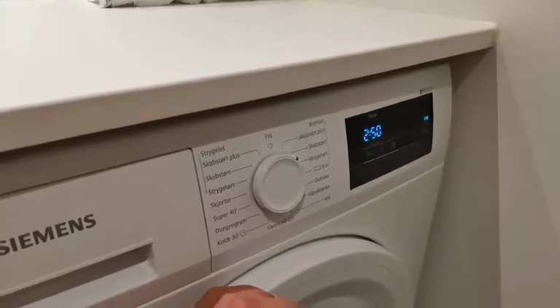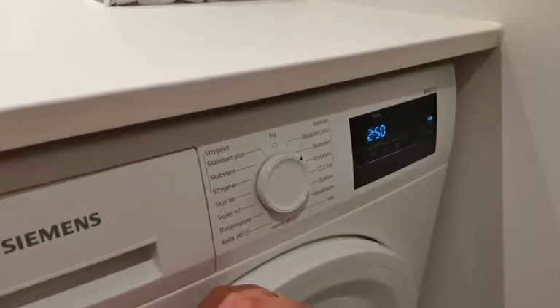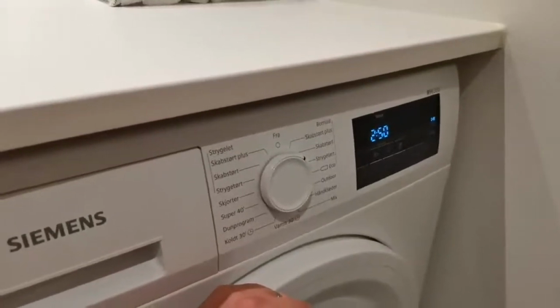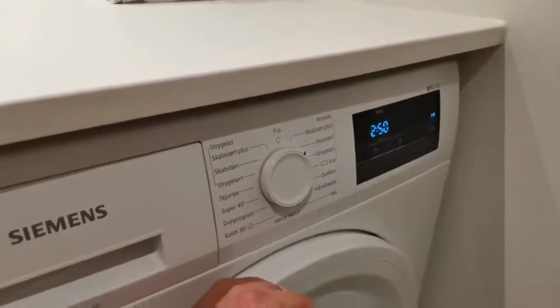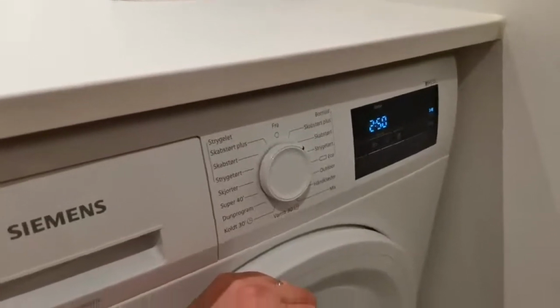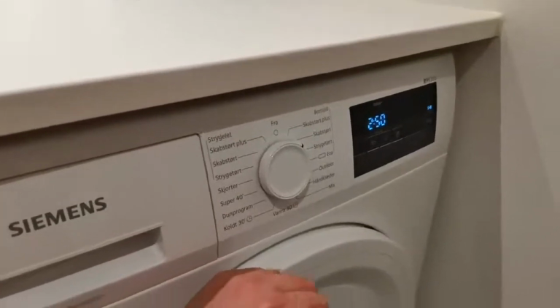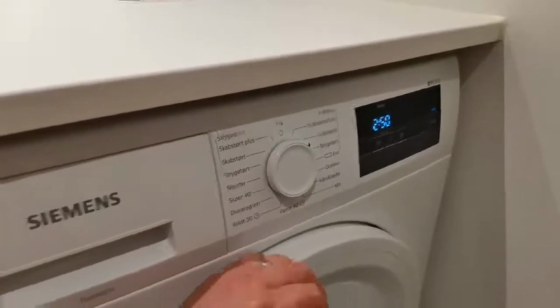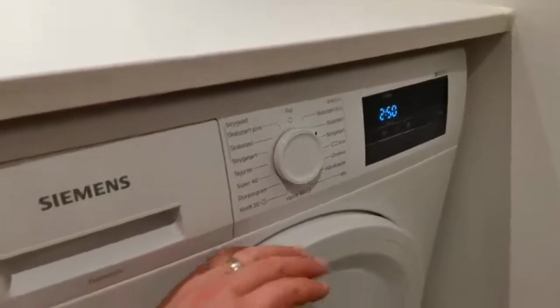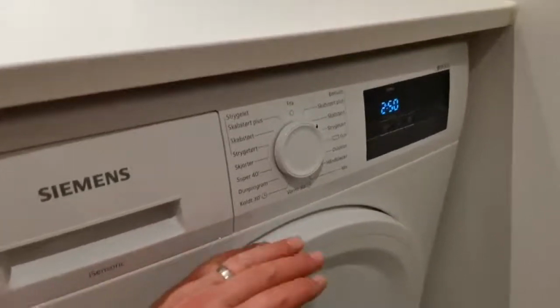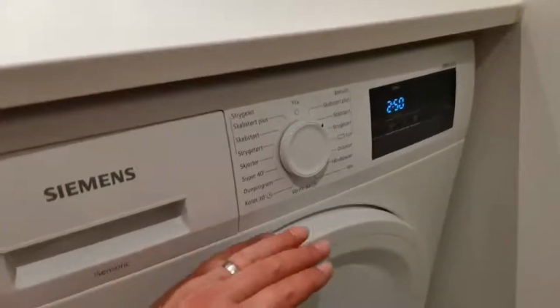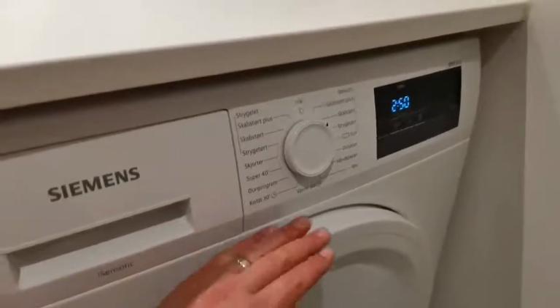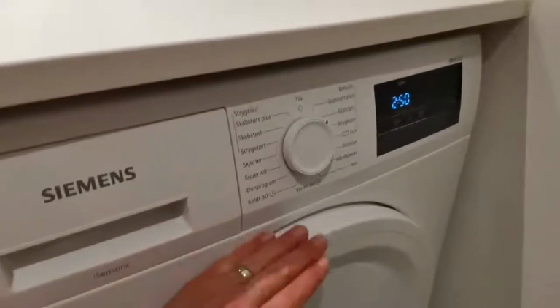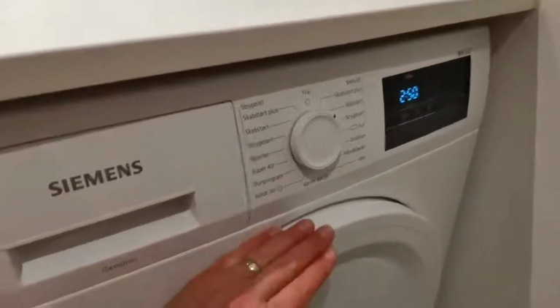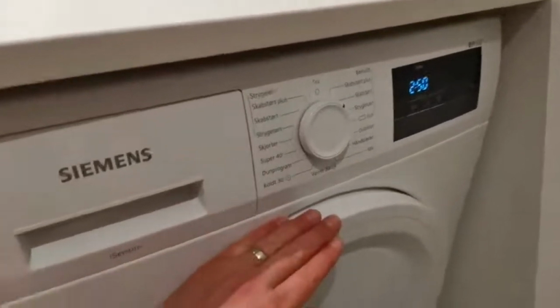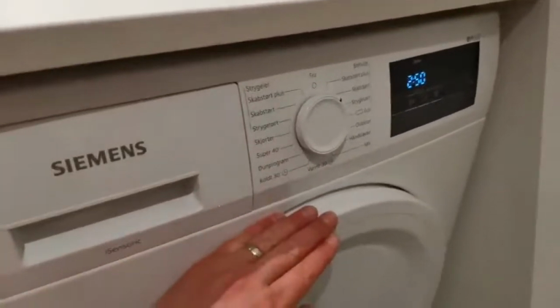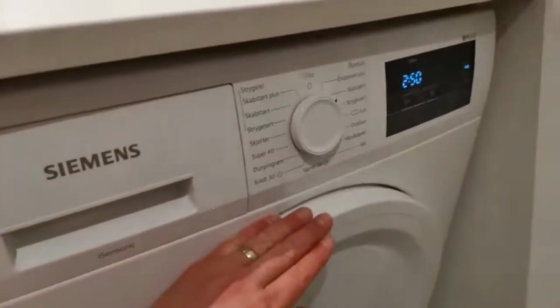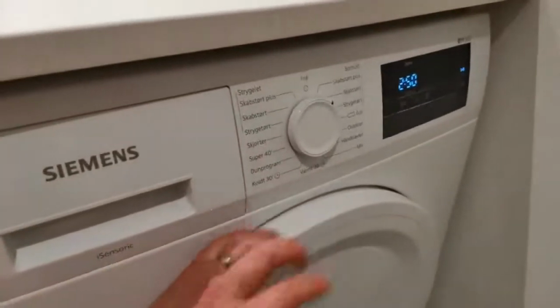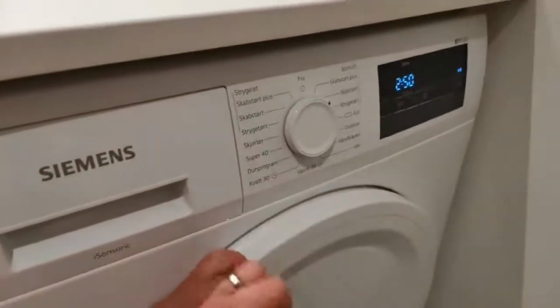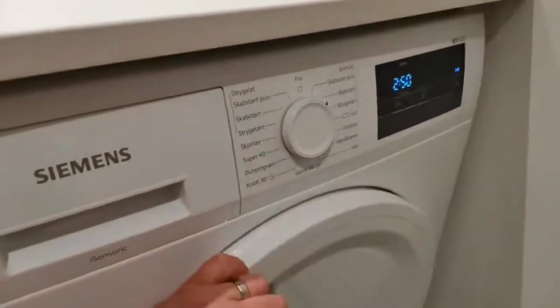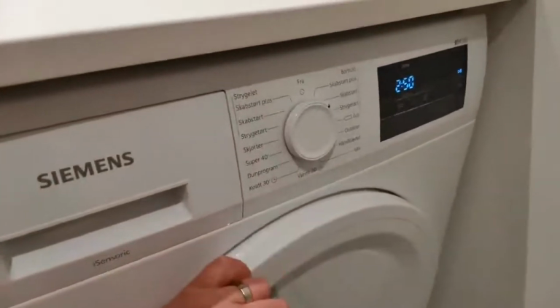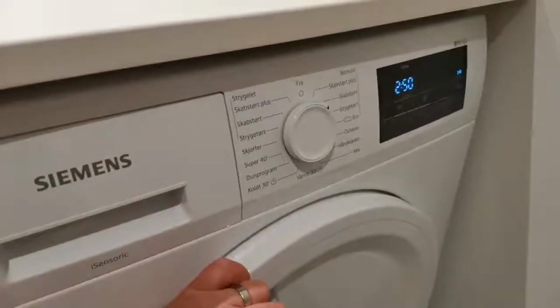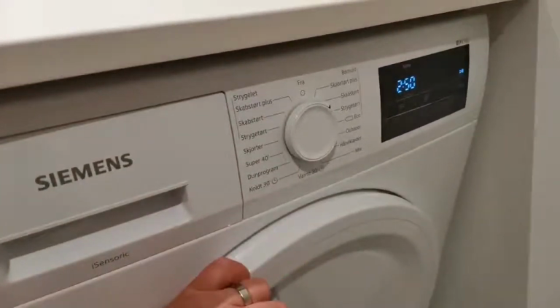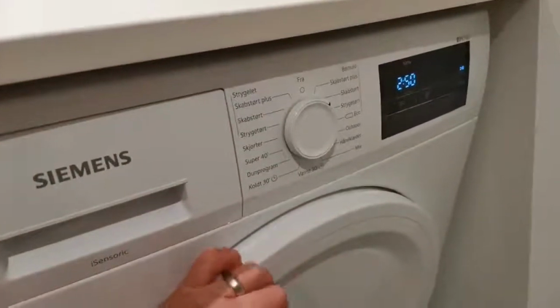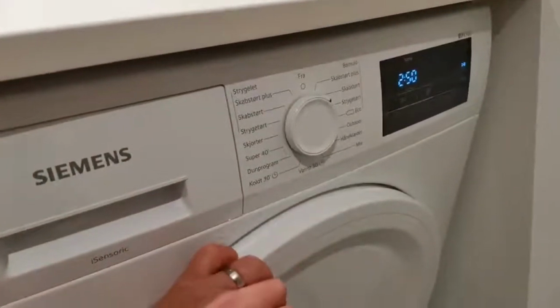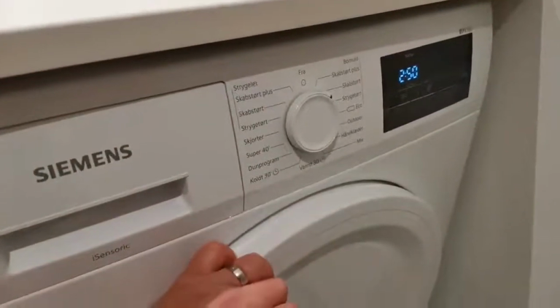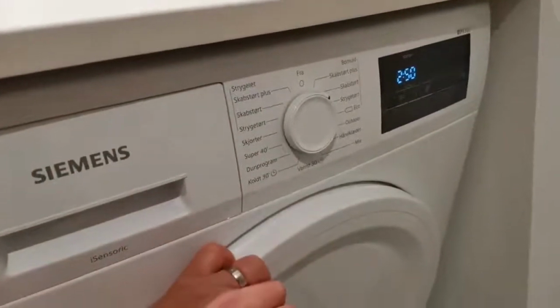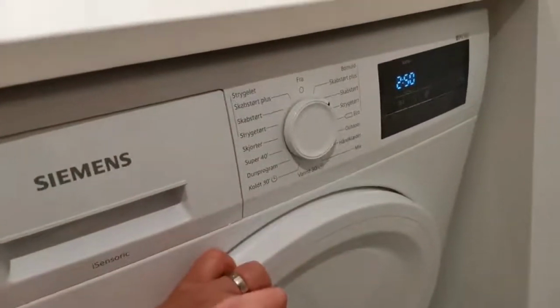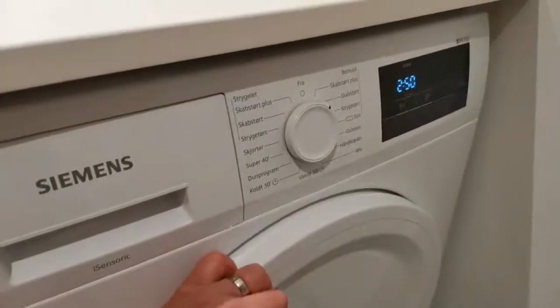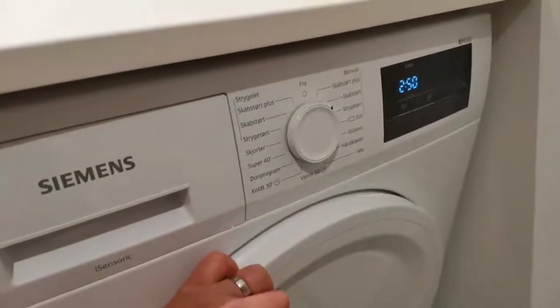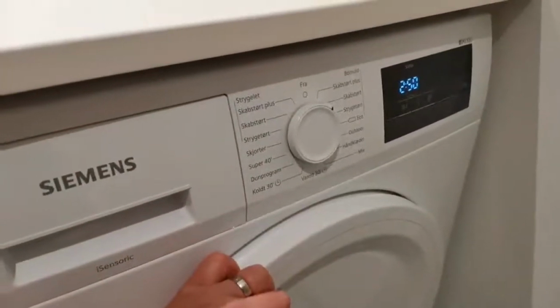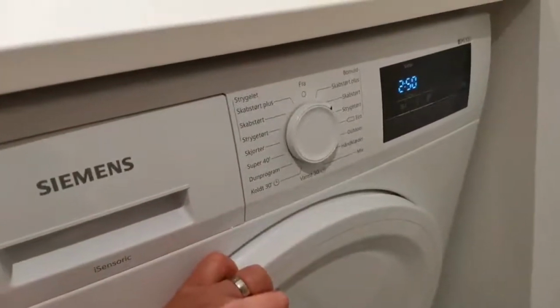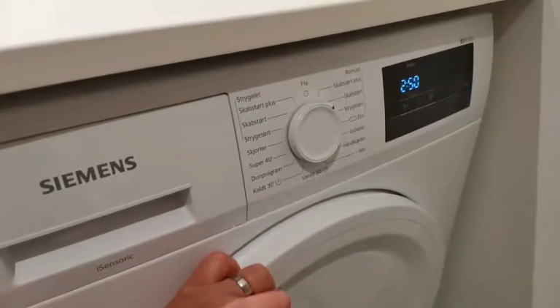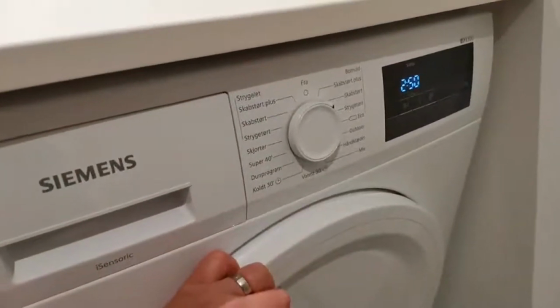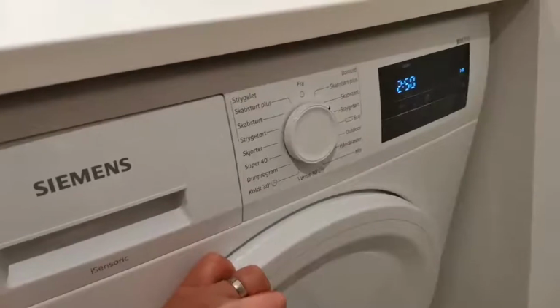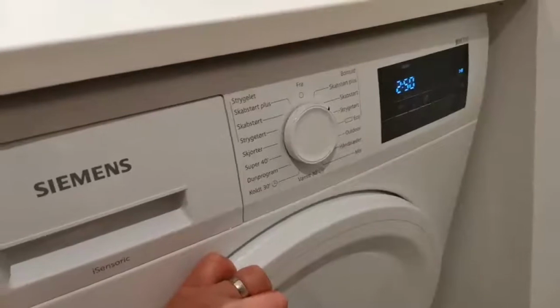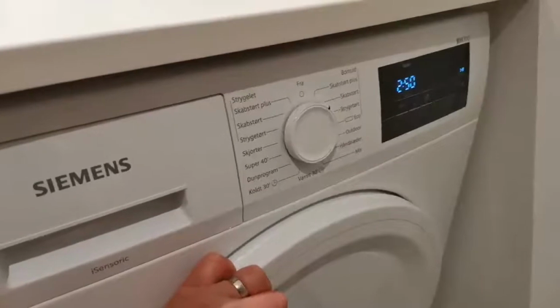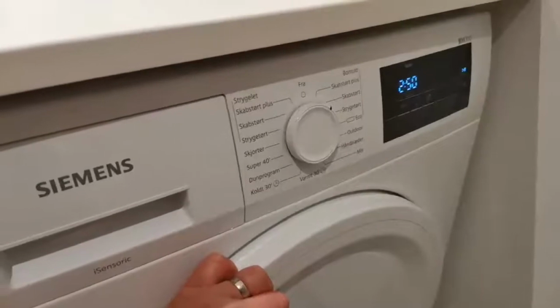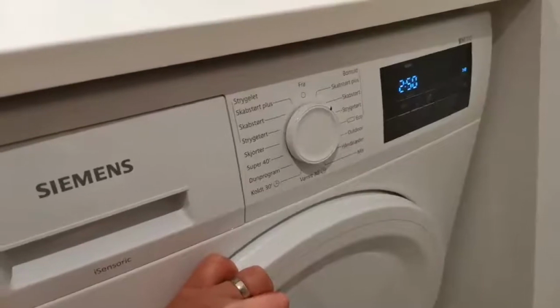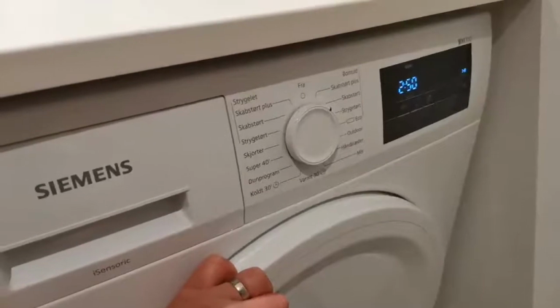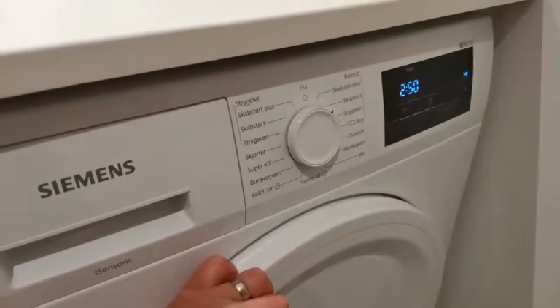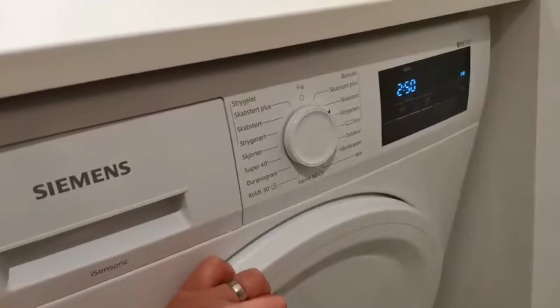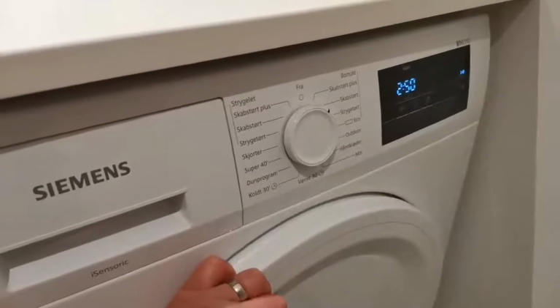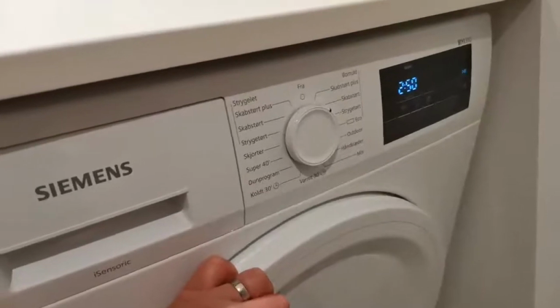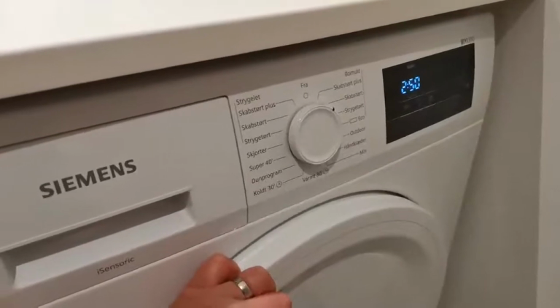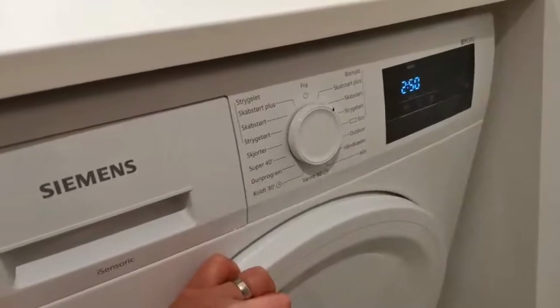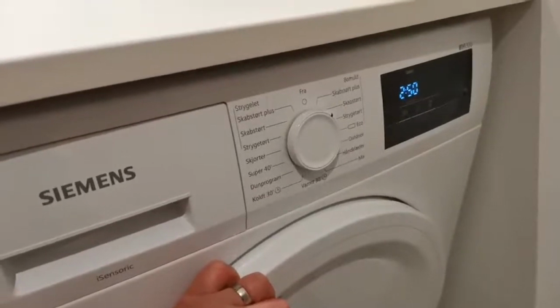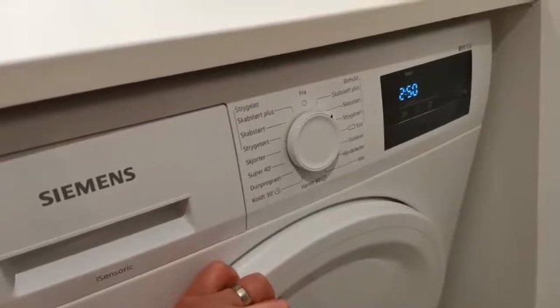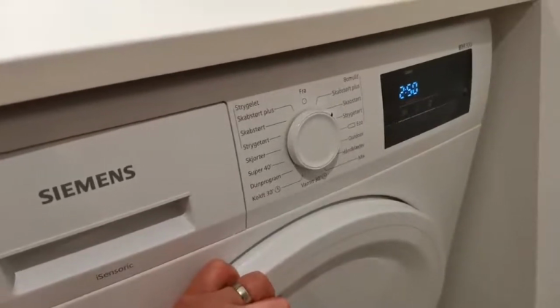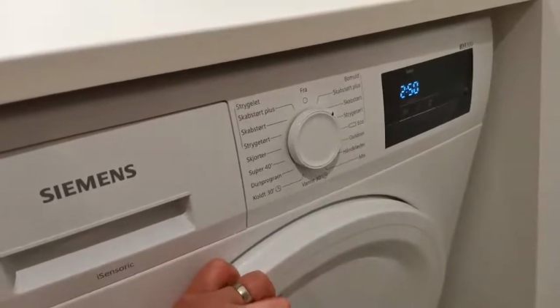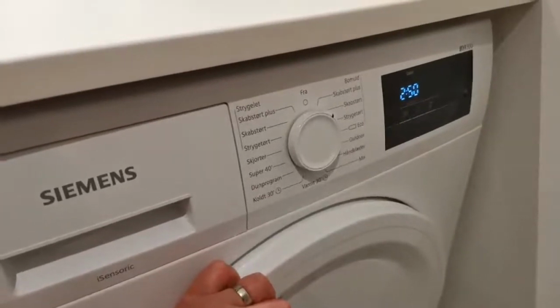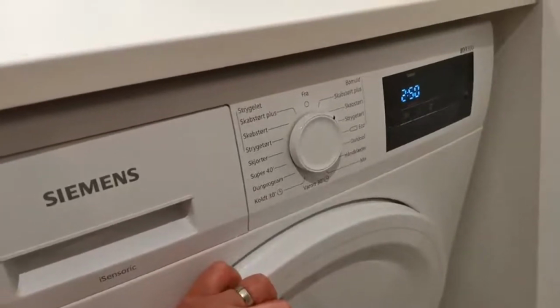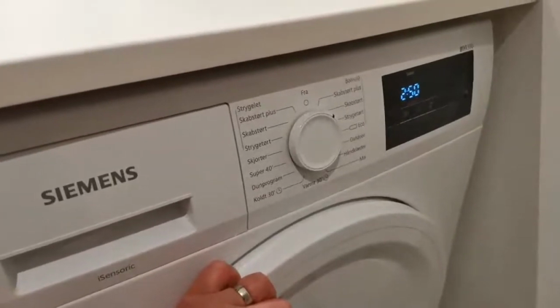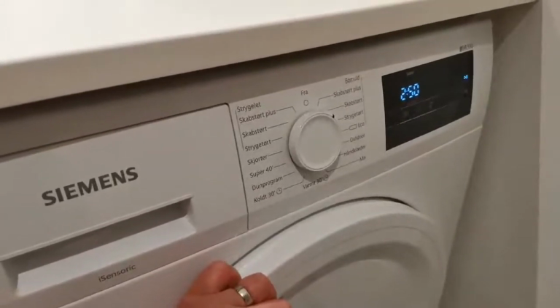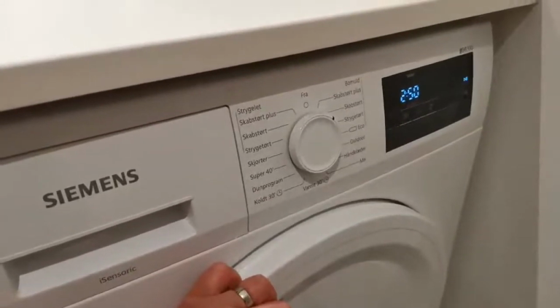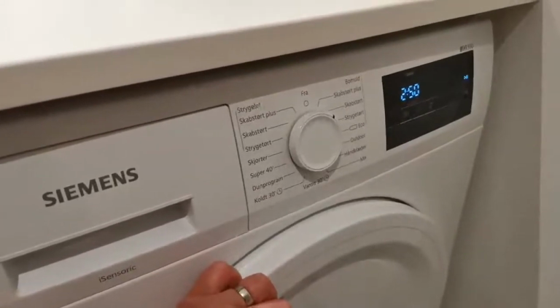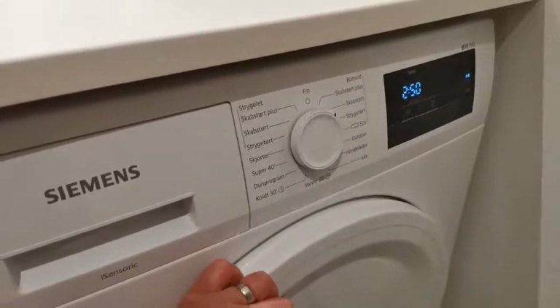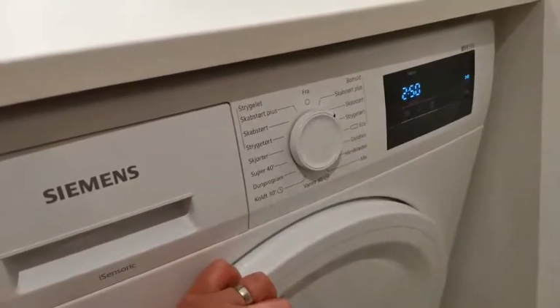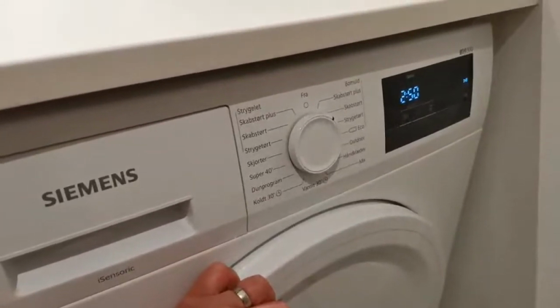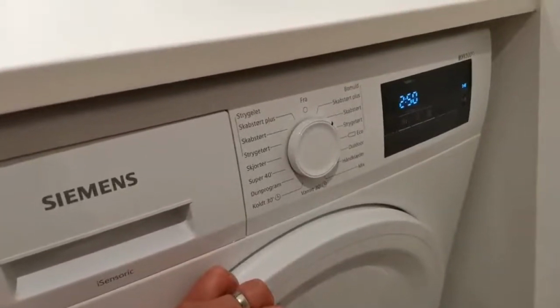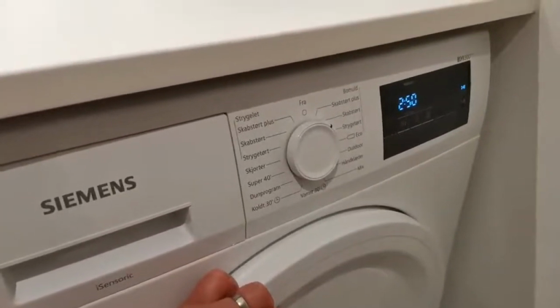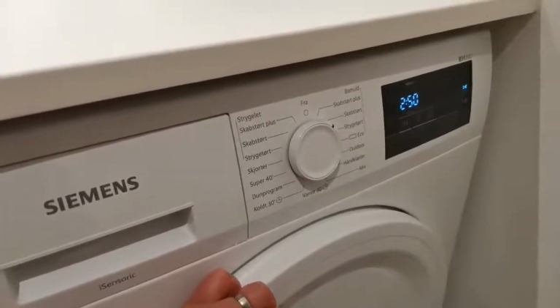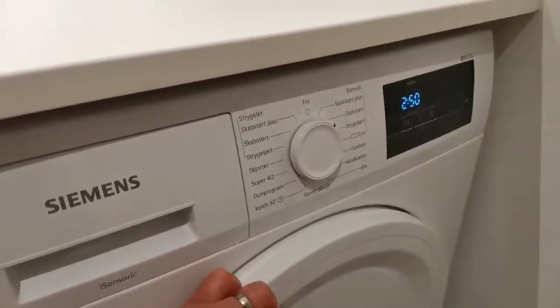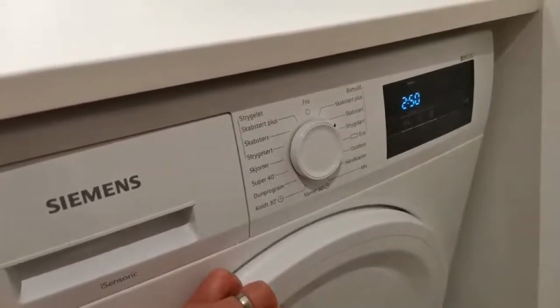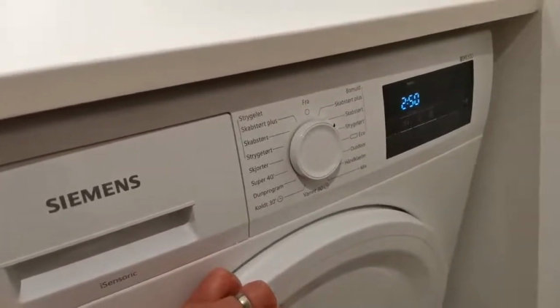Once the machine is finished, it will bleep. It may hold the door lock for a few minutes whilst the clothes cool down, as they may be too hot to retrieve.